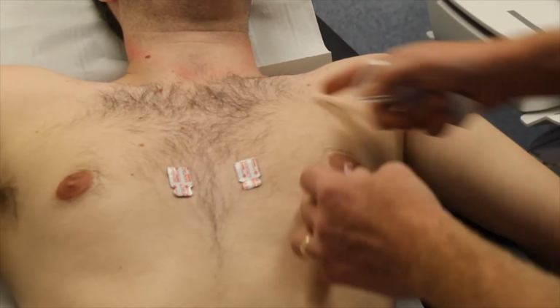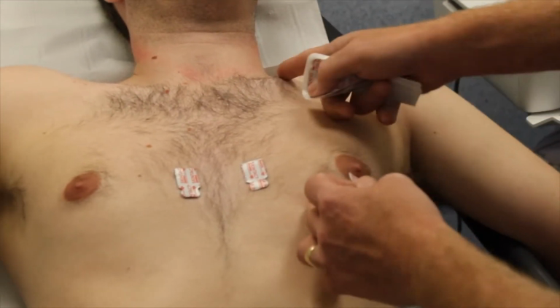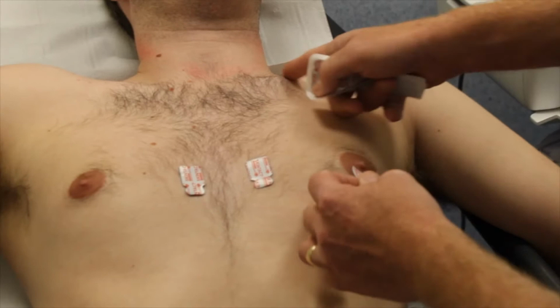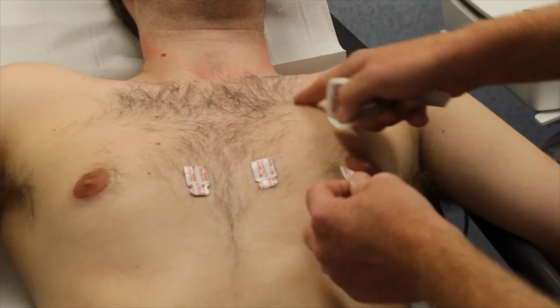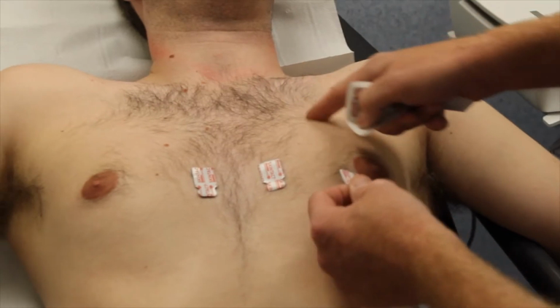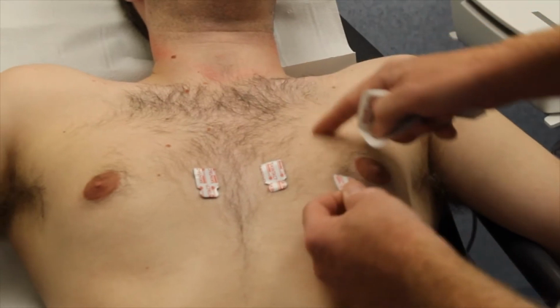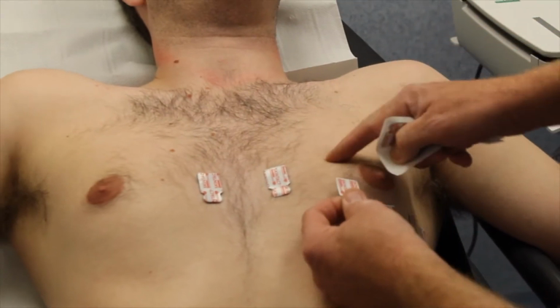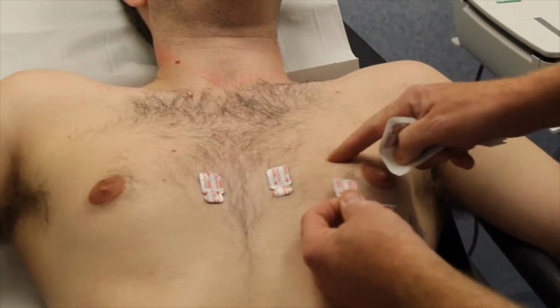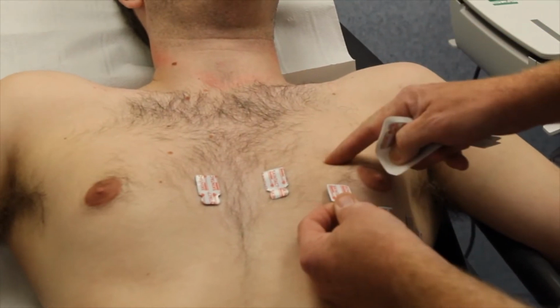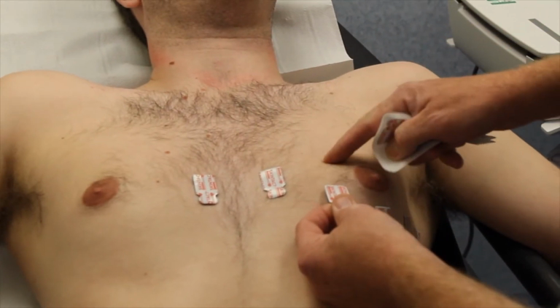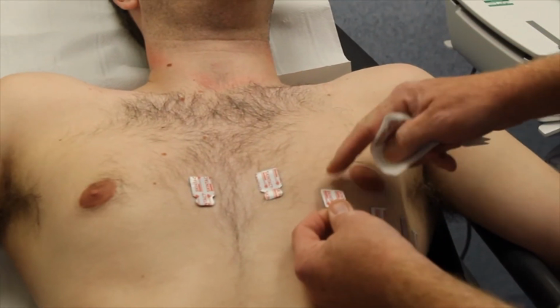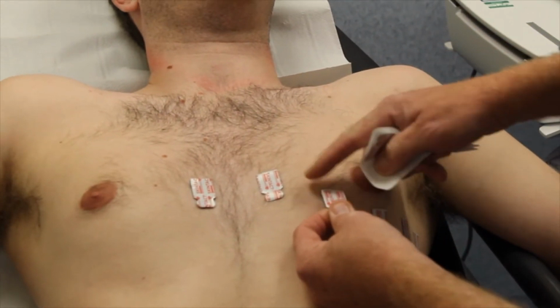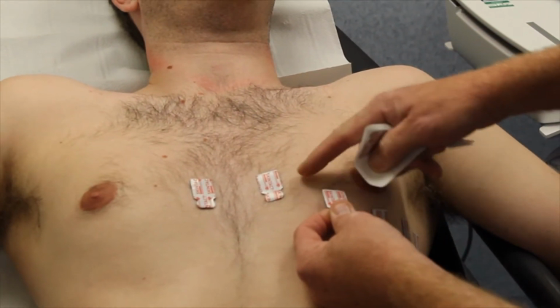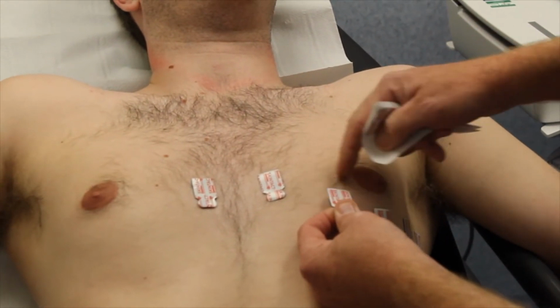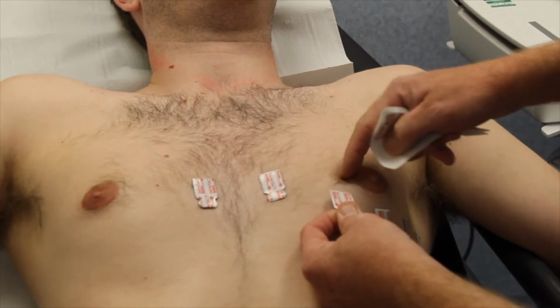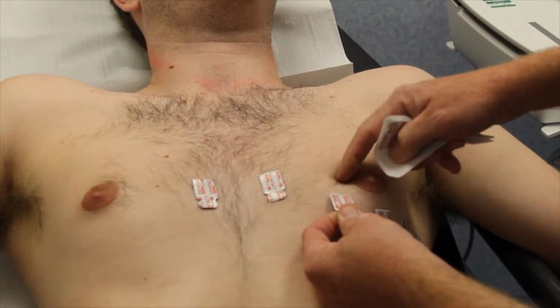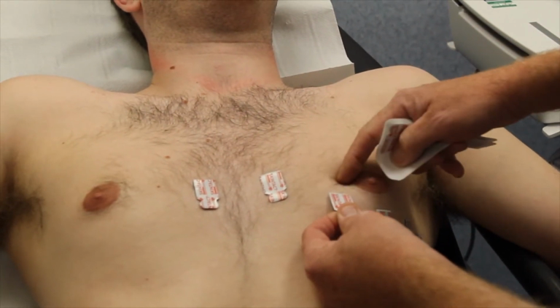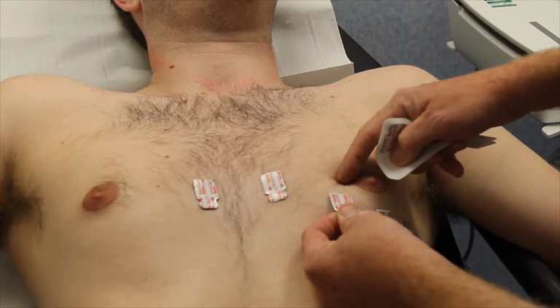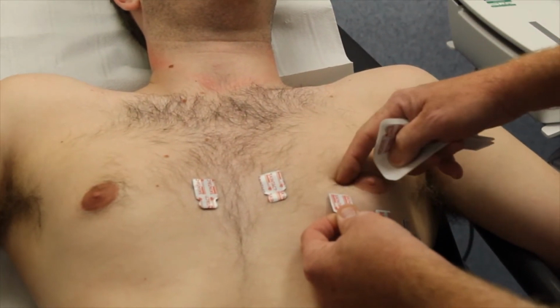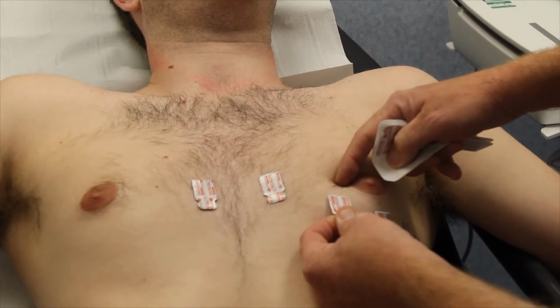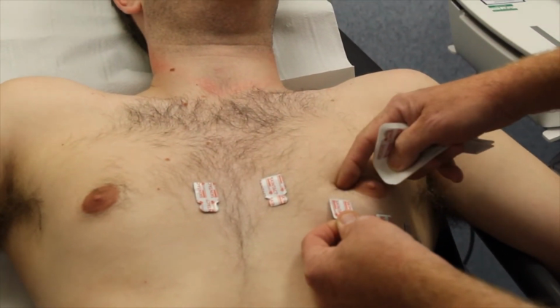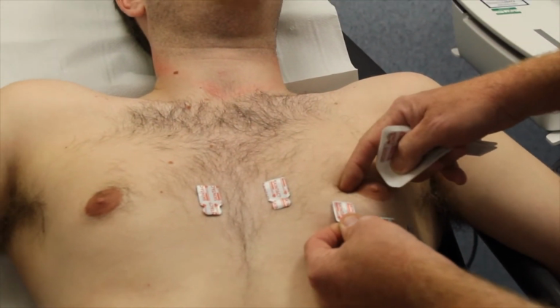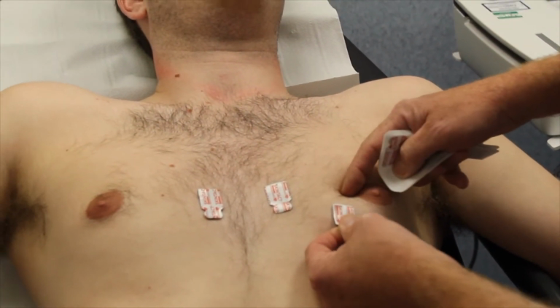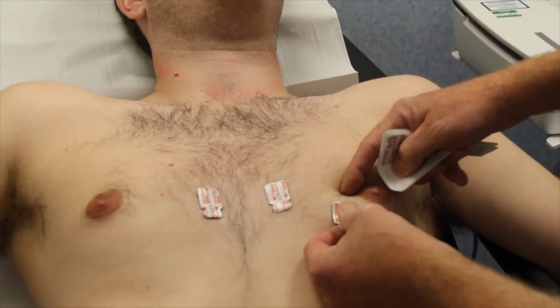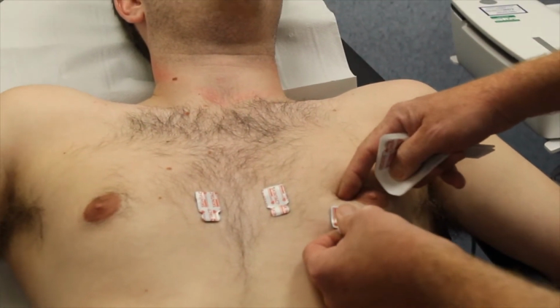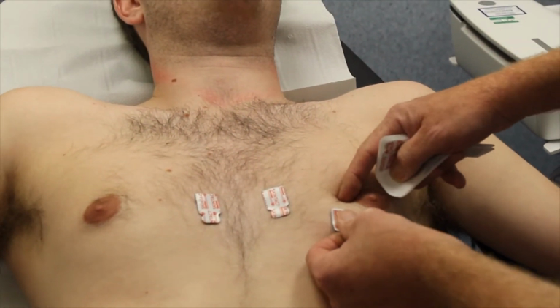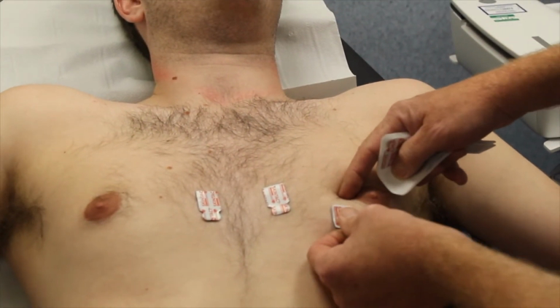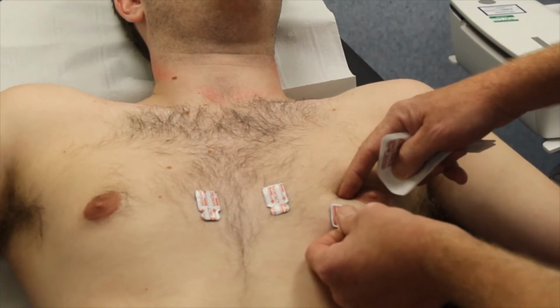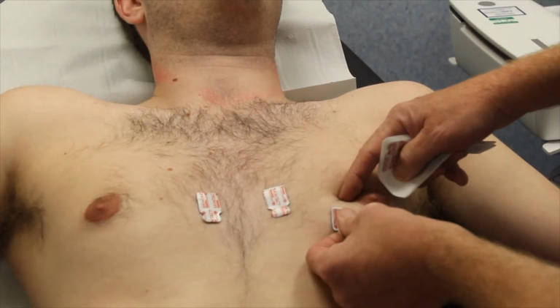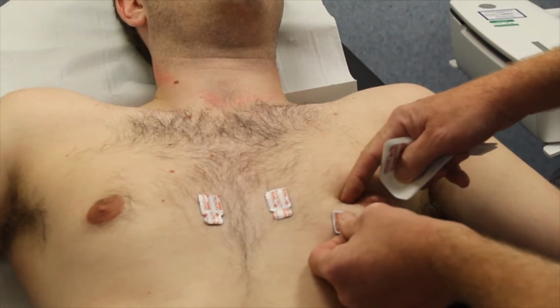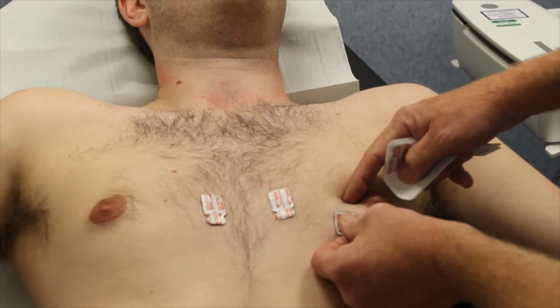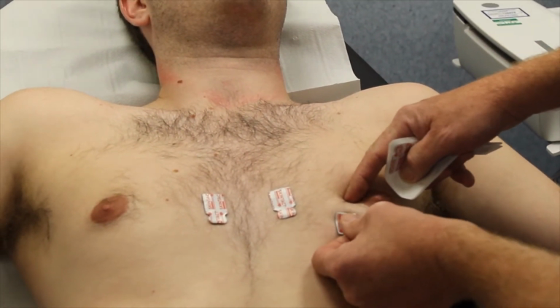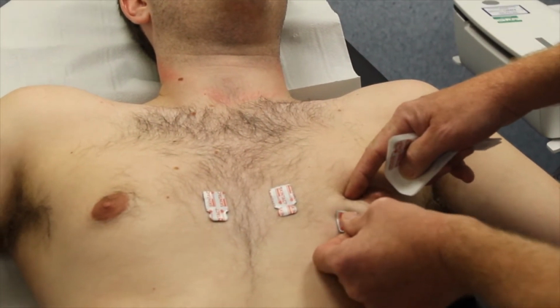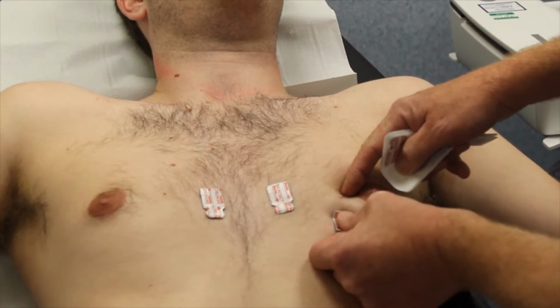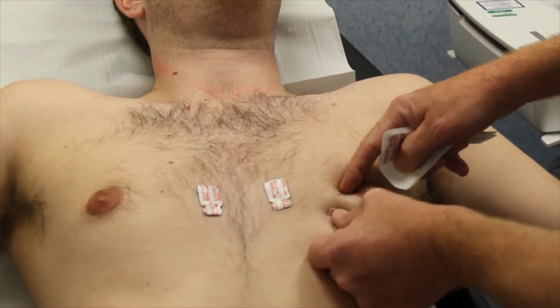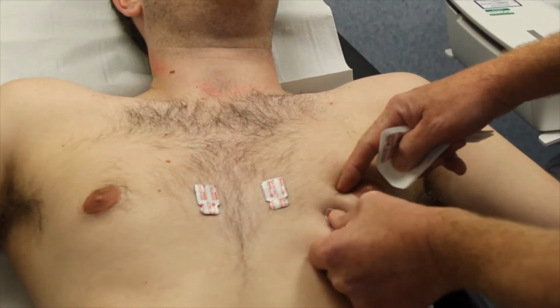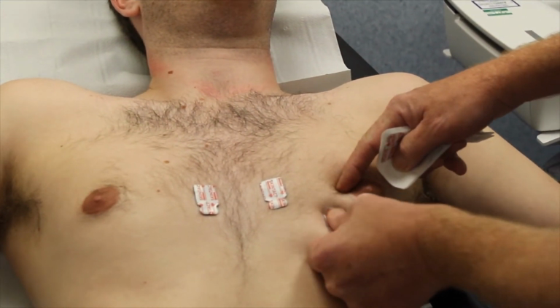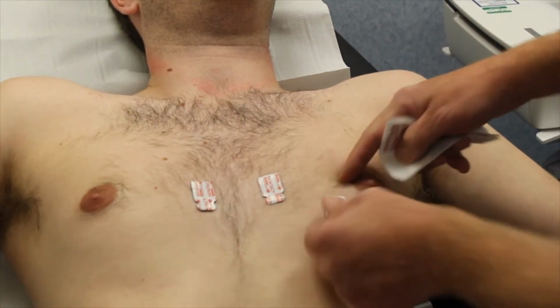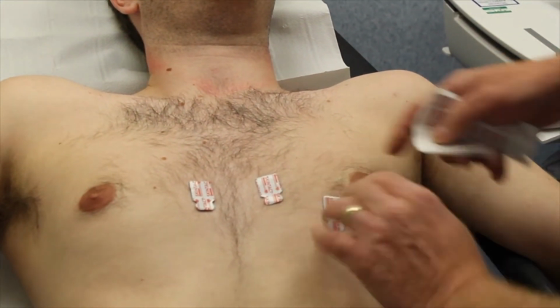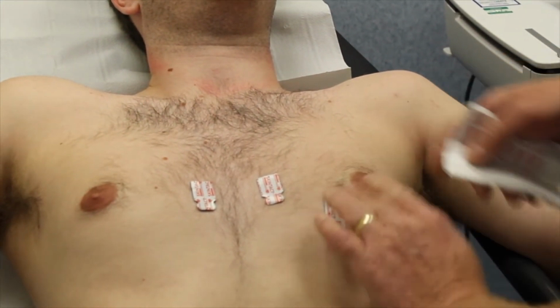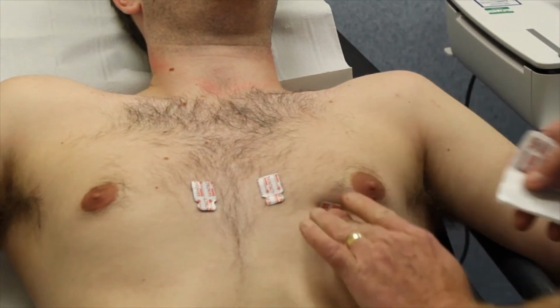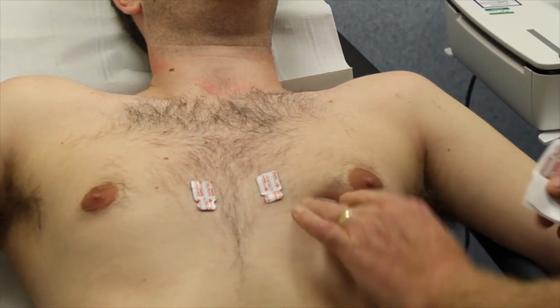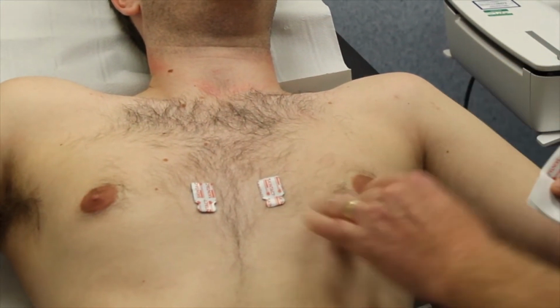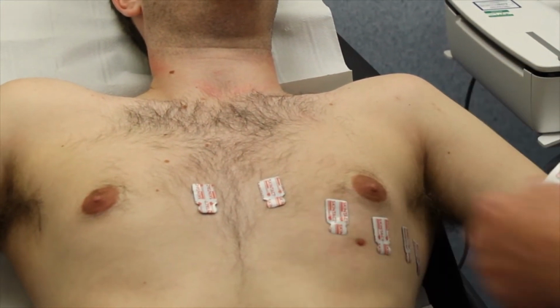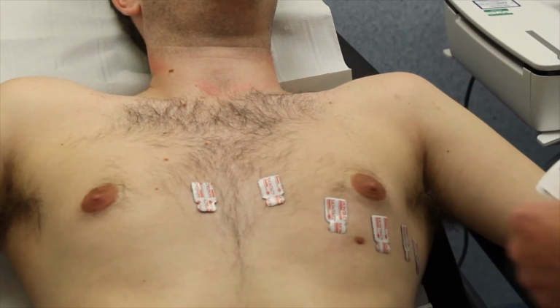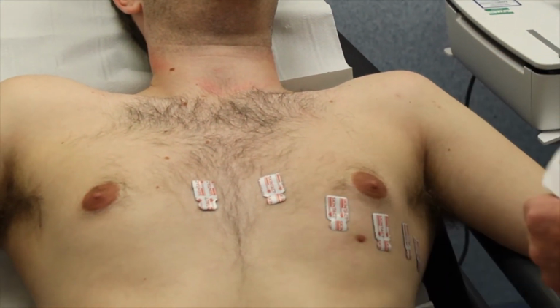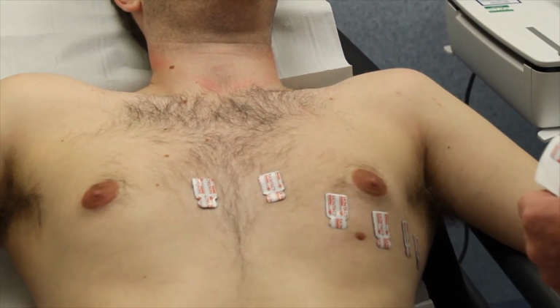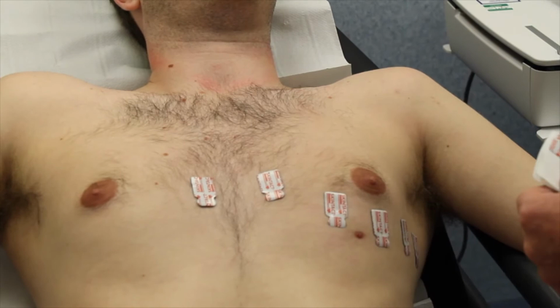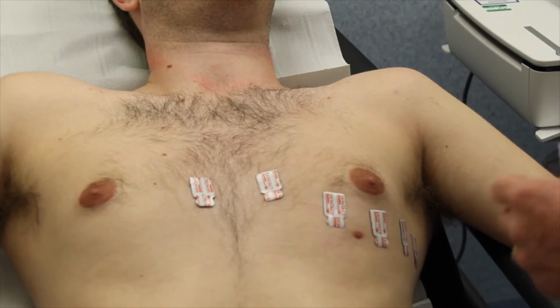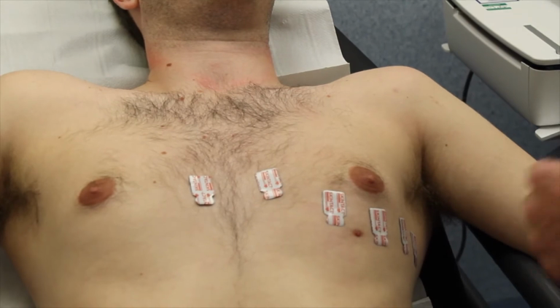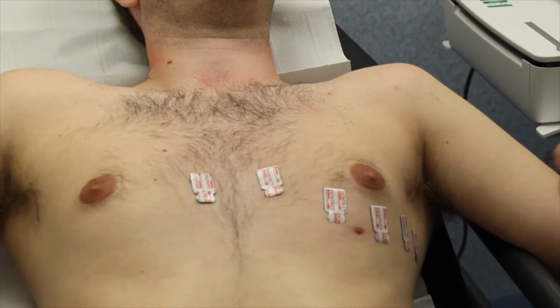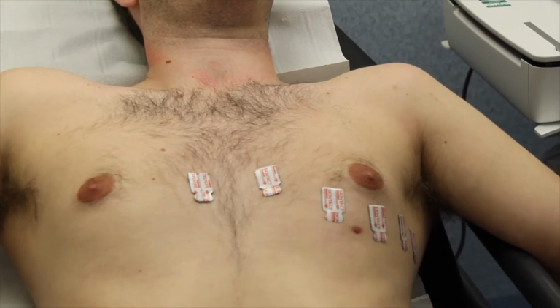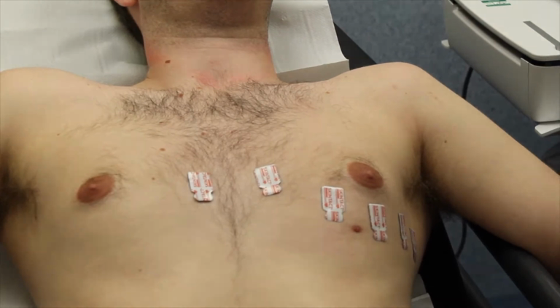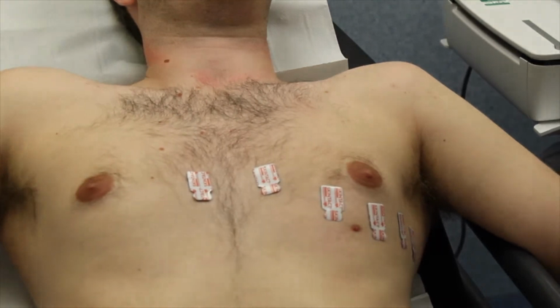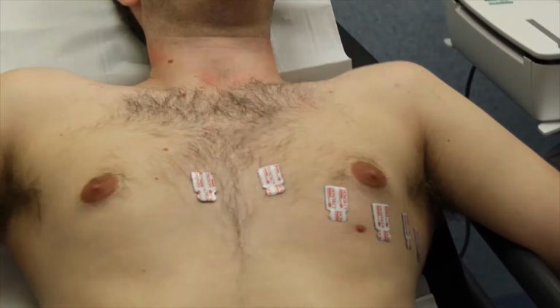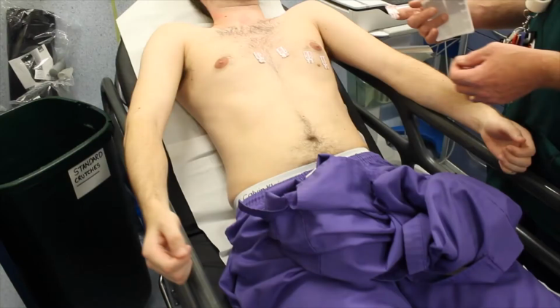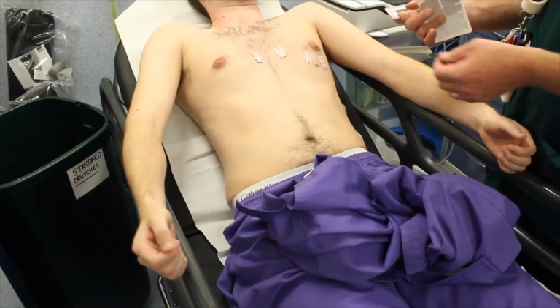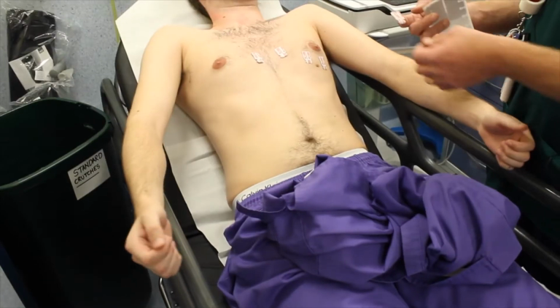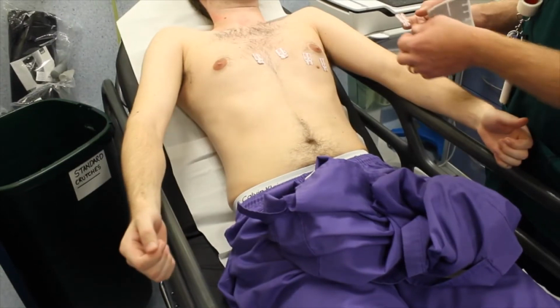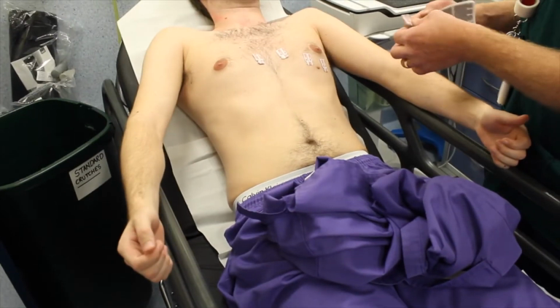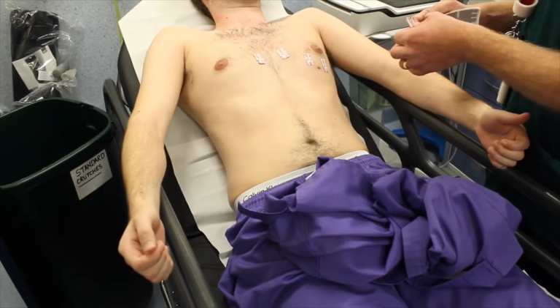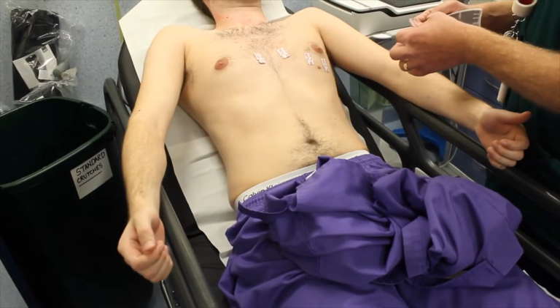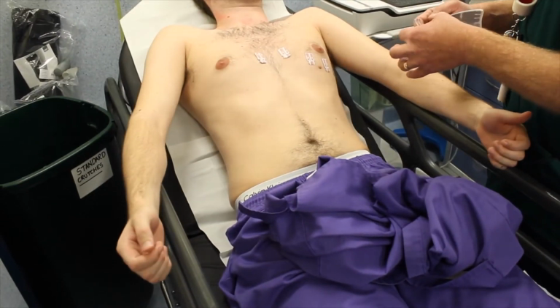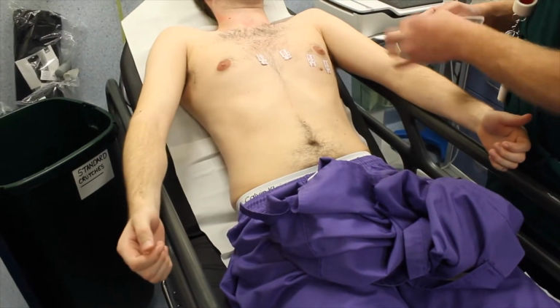Now for number three, we're mid-clavicular, in between the two — which is between two and four — and placing that.